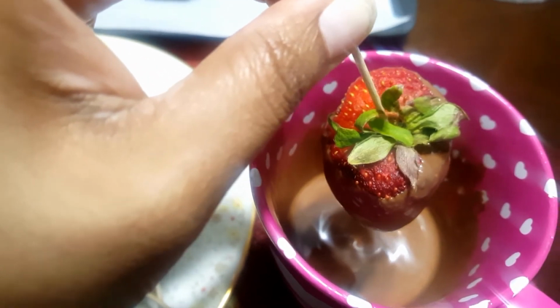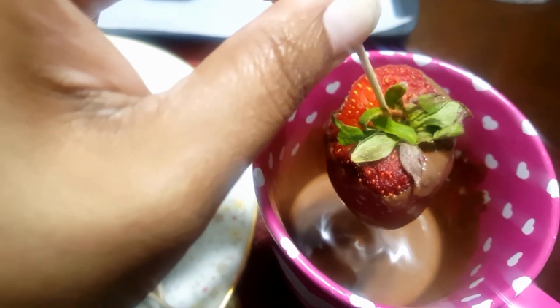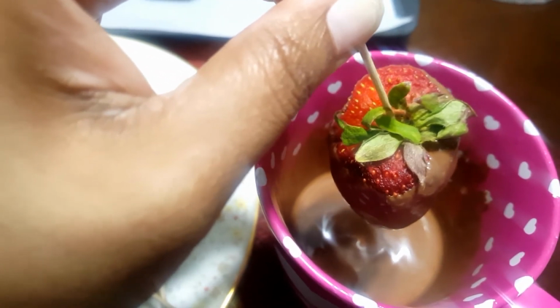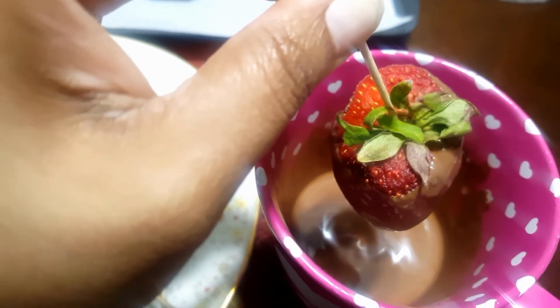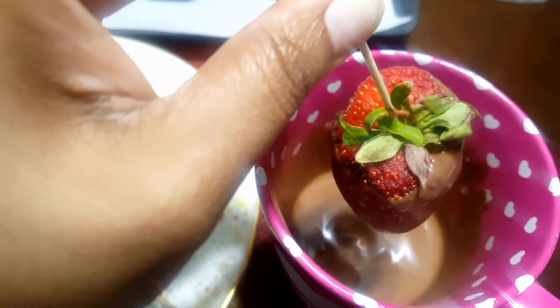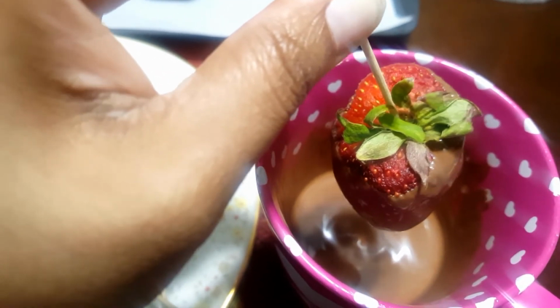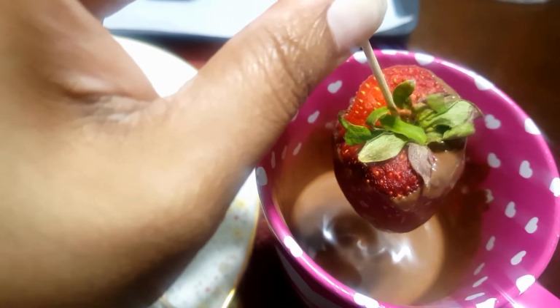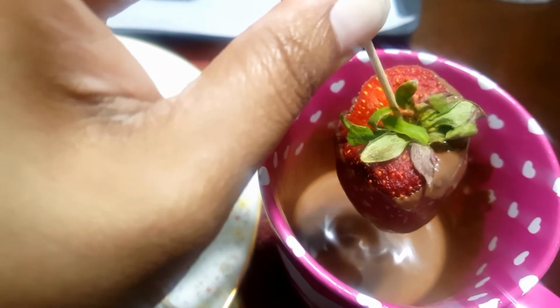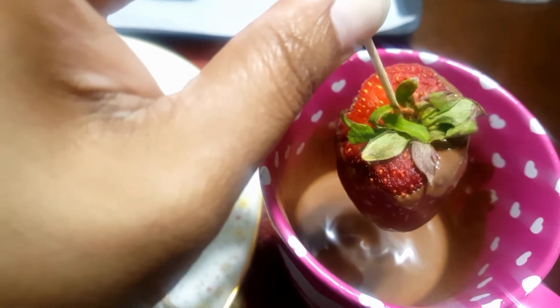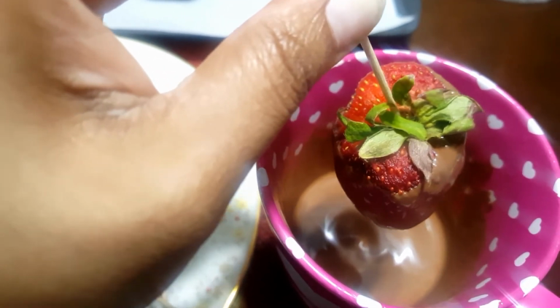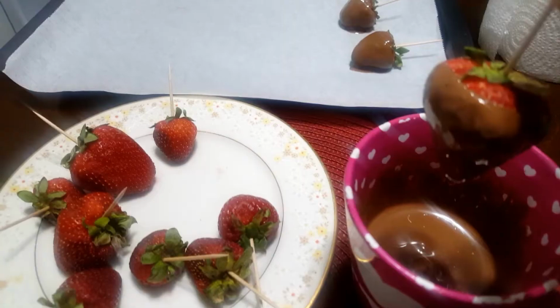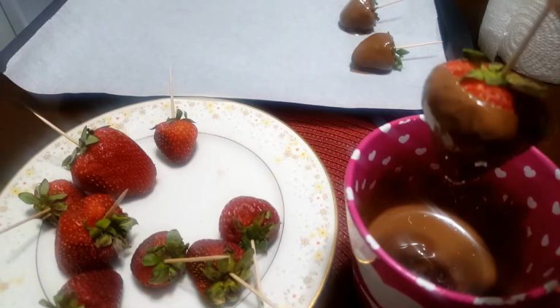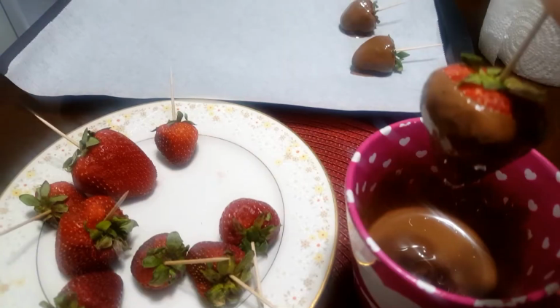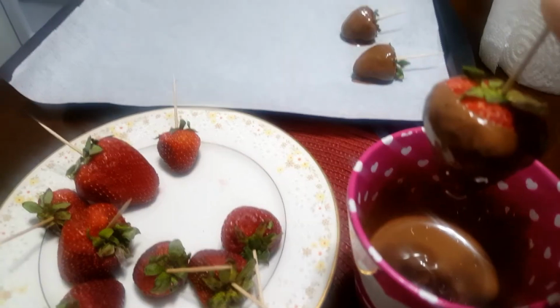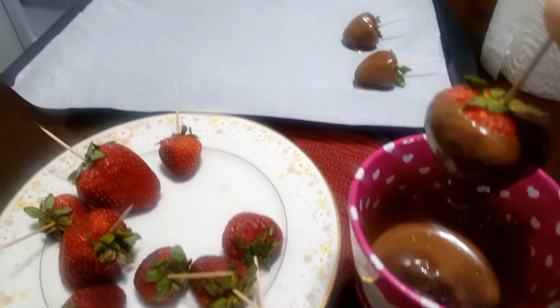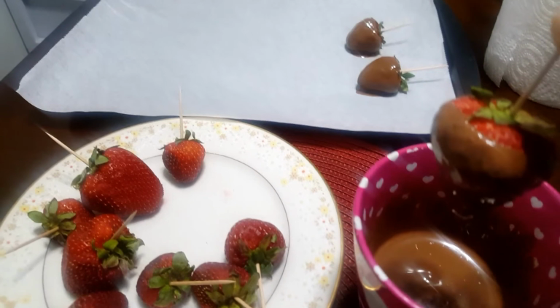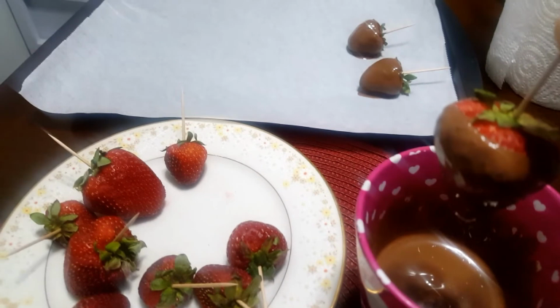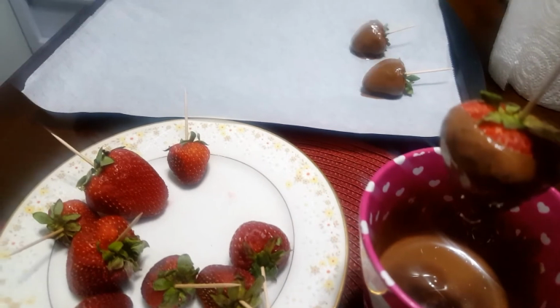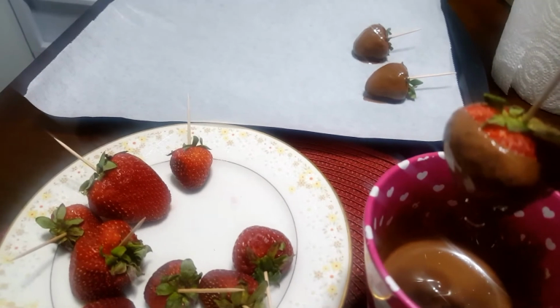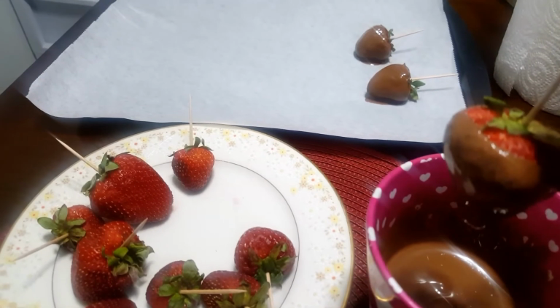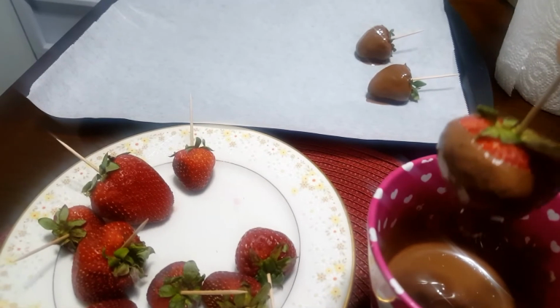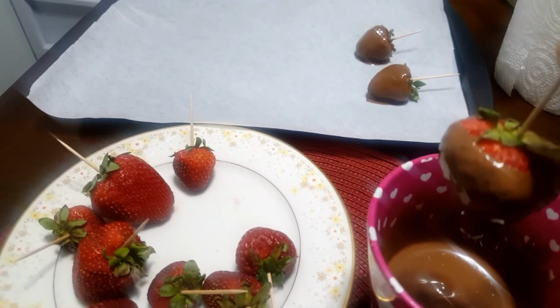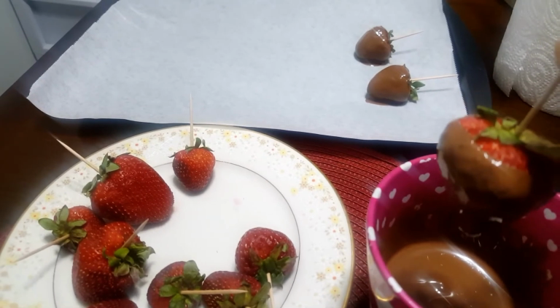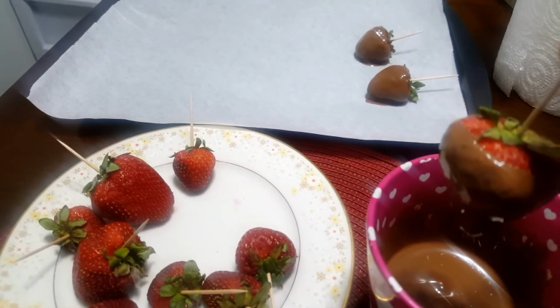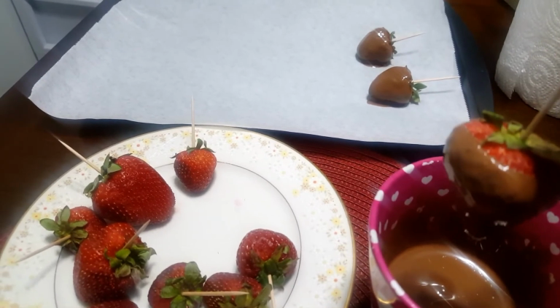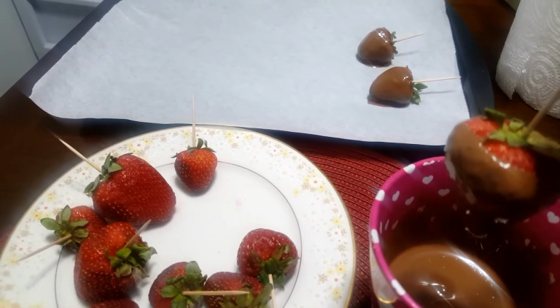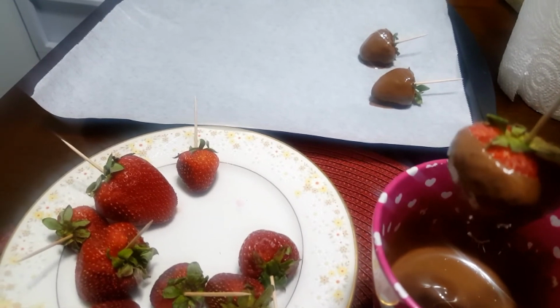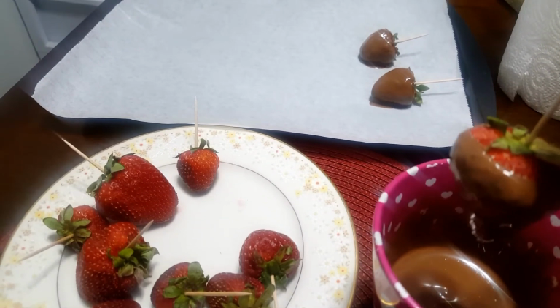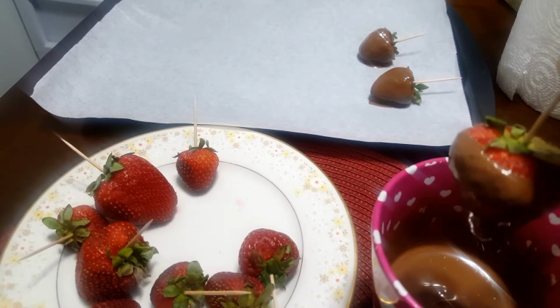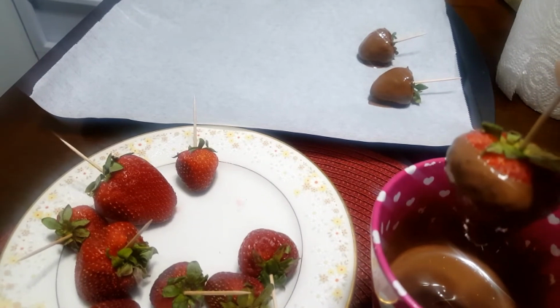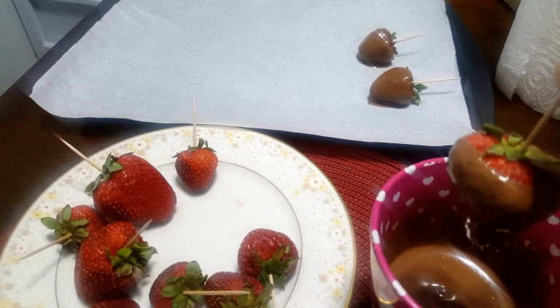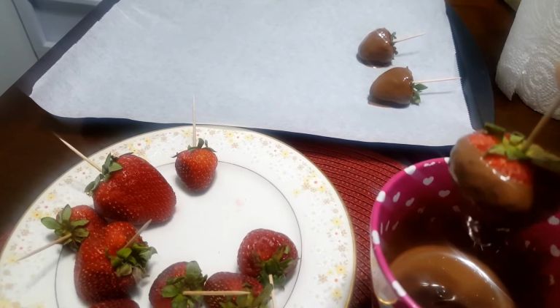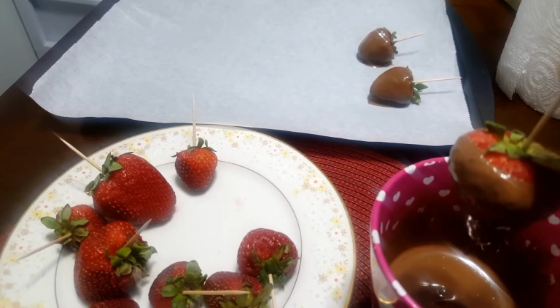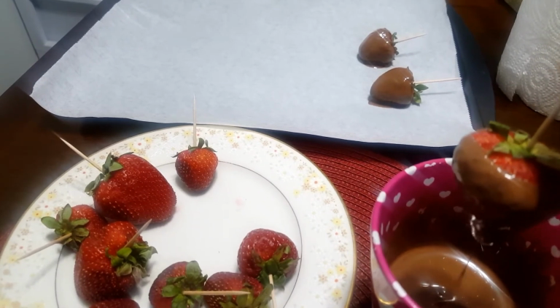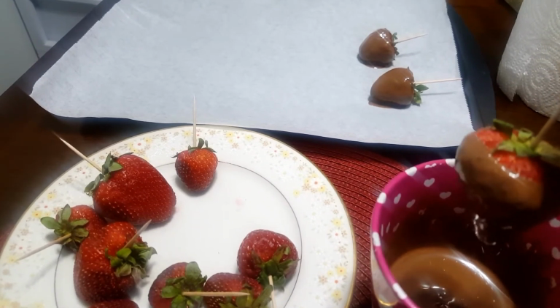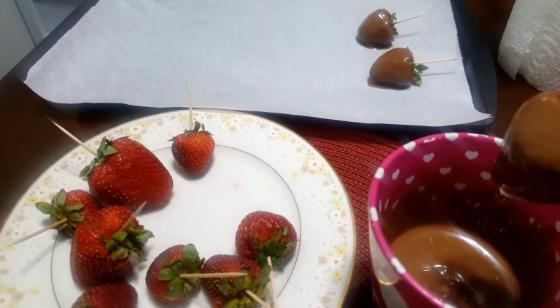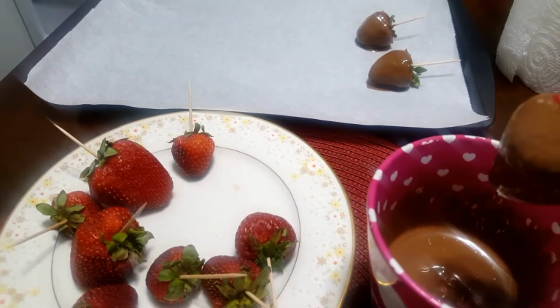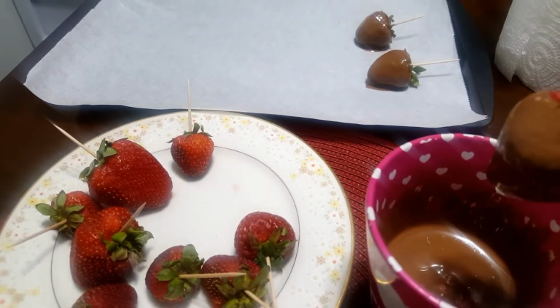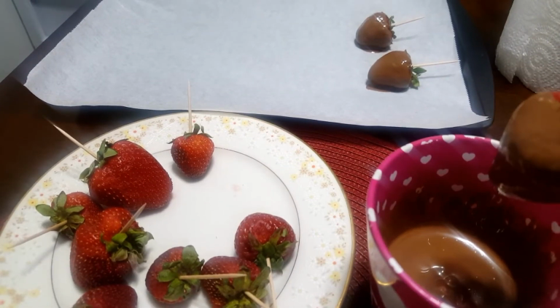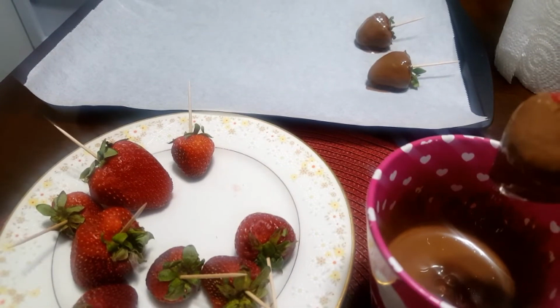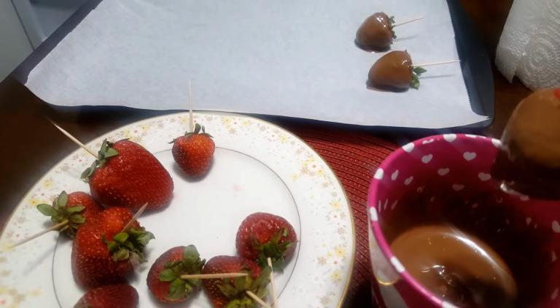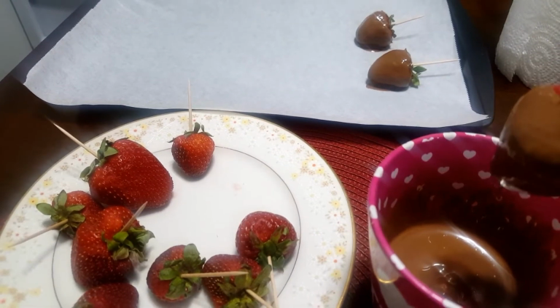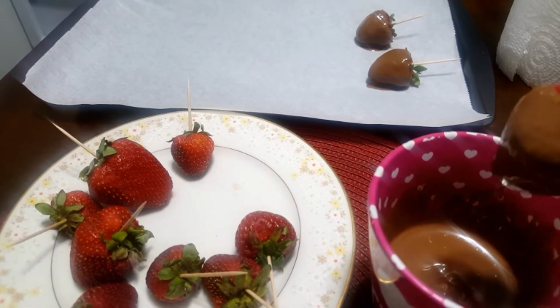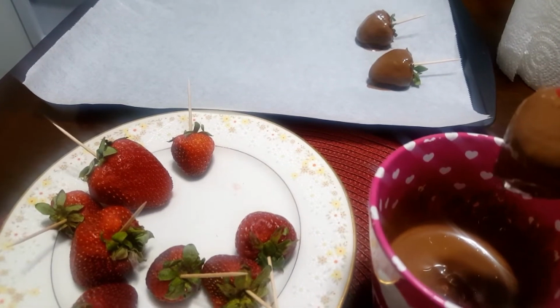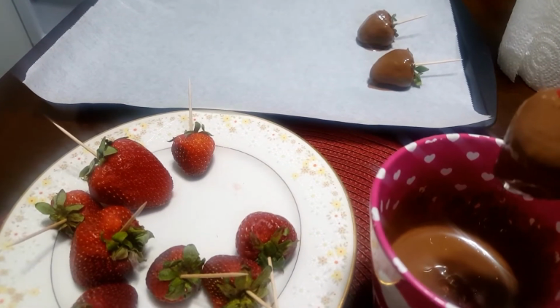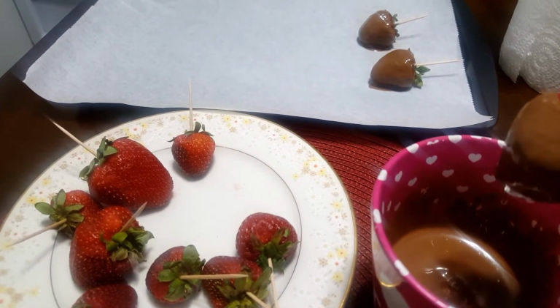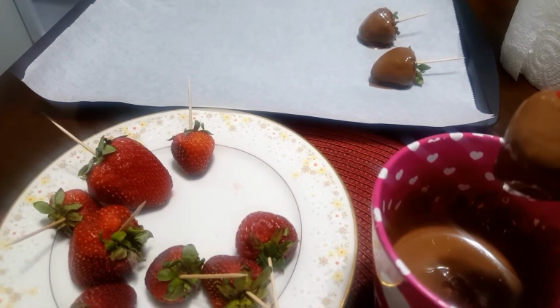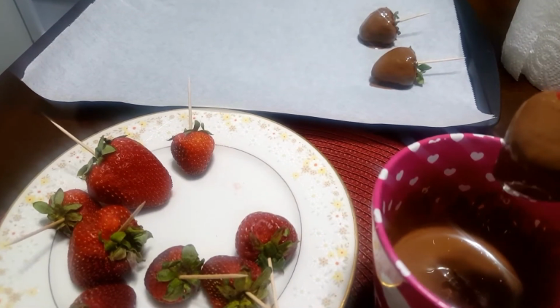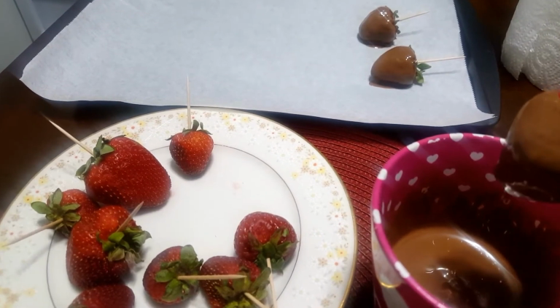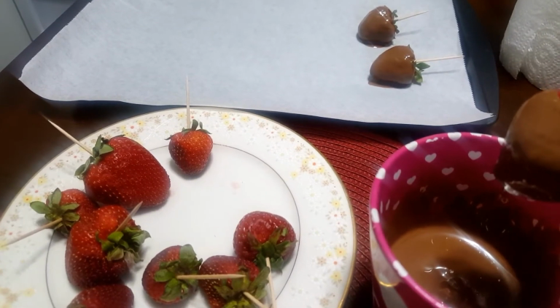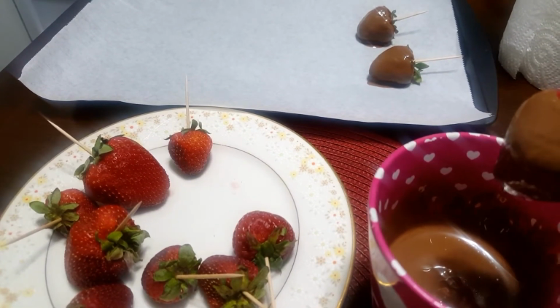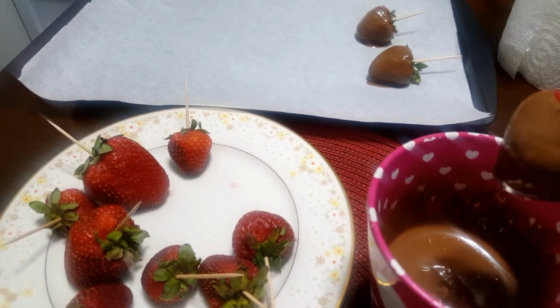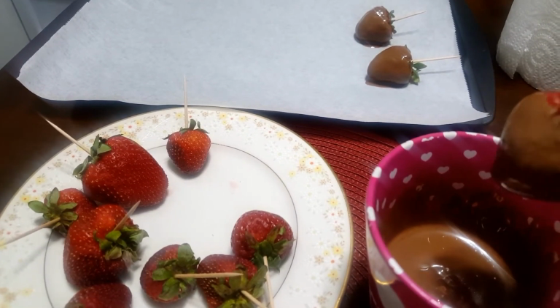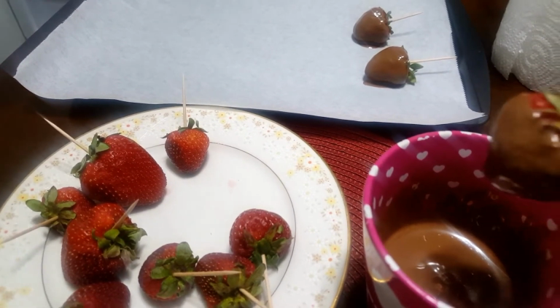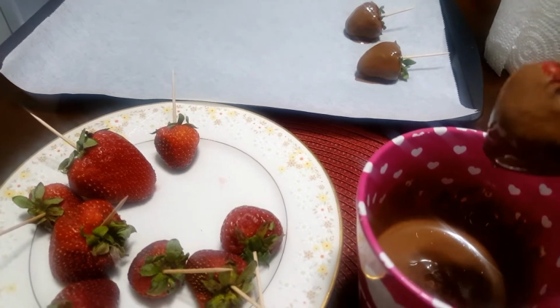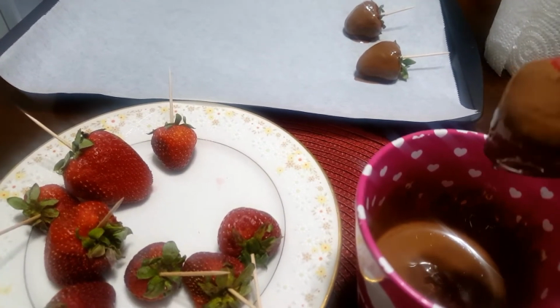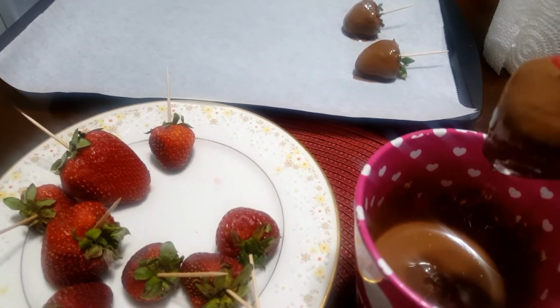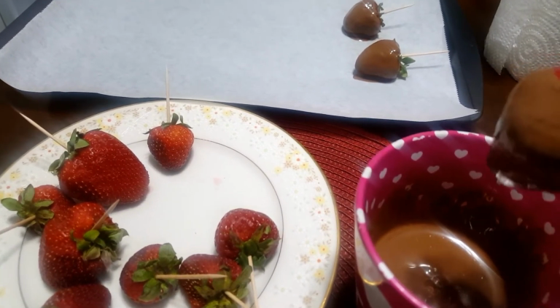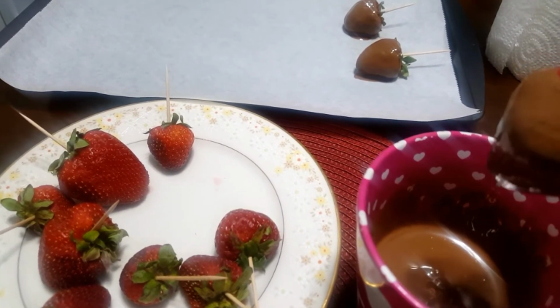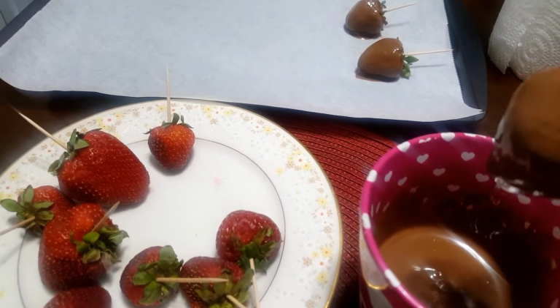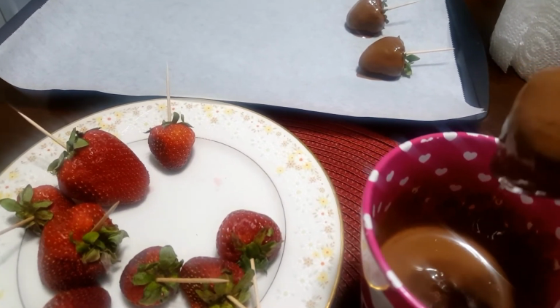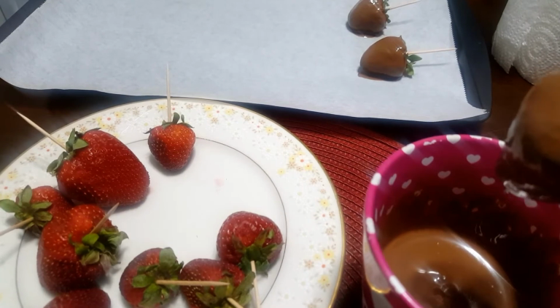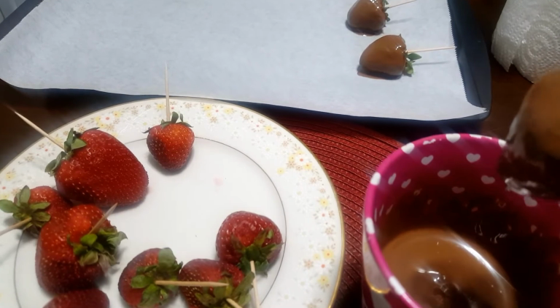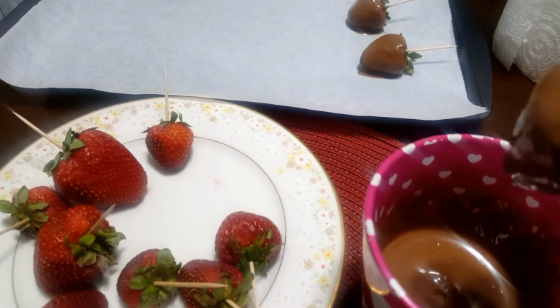Strawberry number three. As you can see, I'm pretty sure it's going to turn out great. I hope it does.